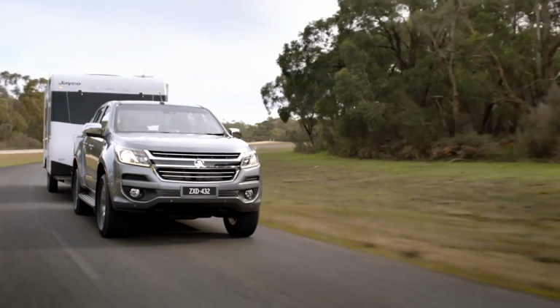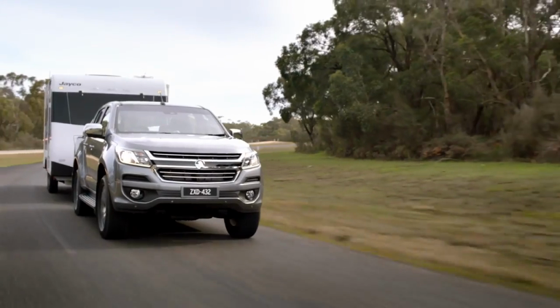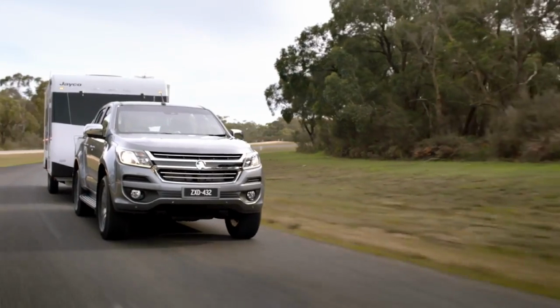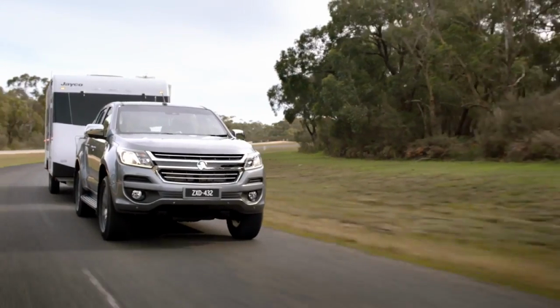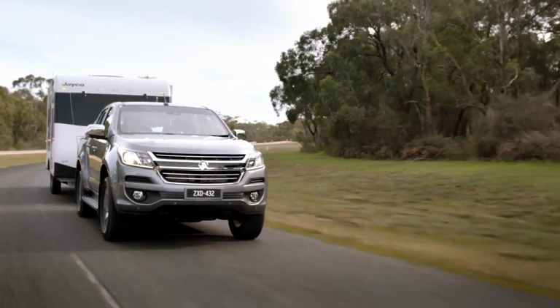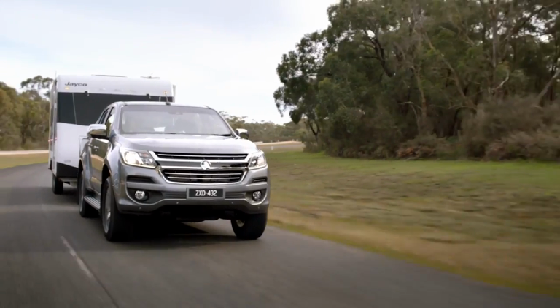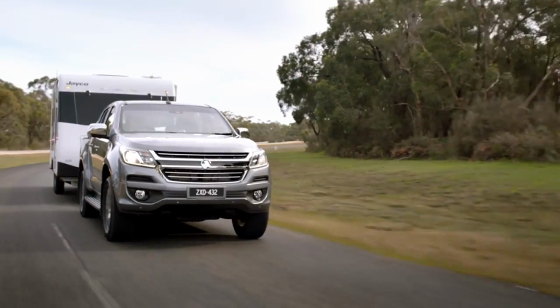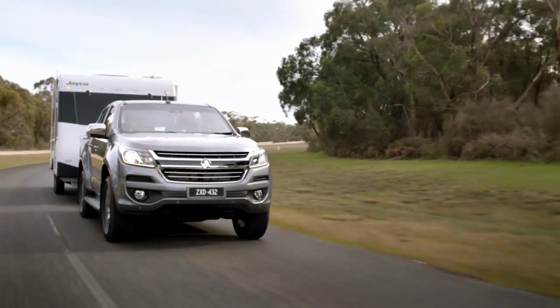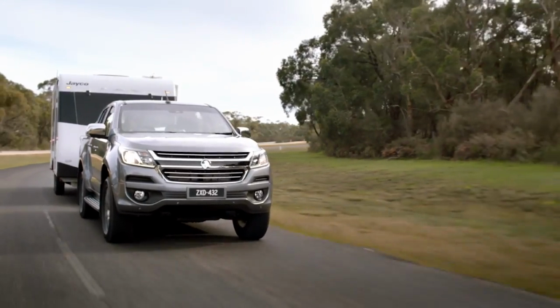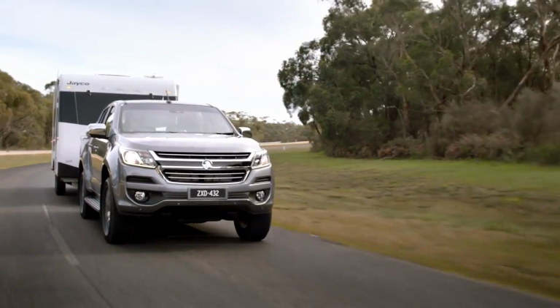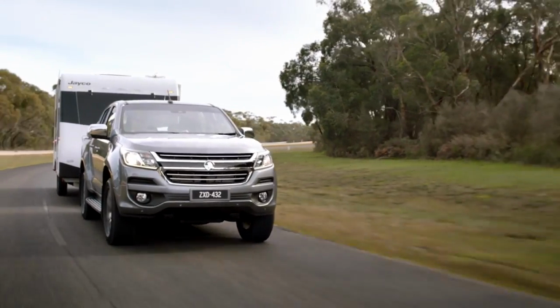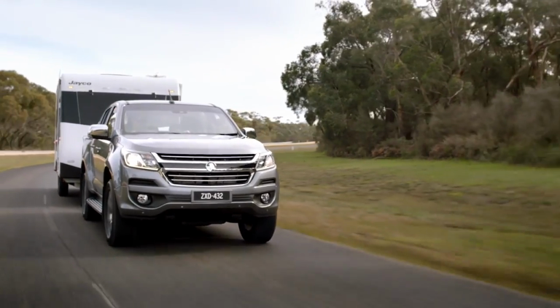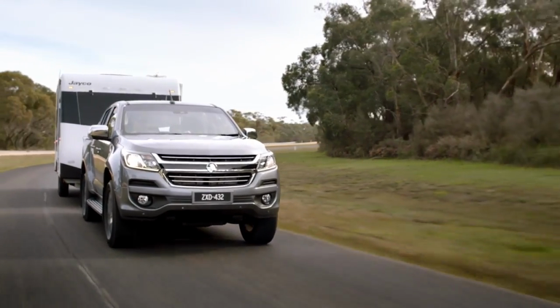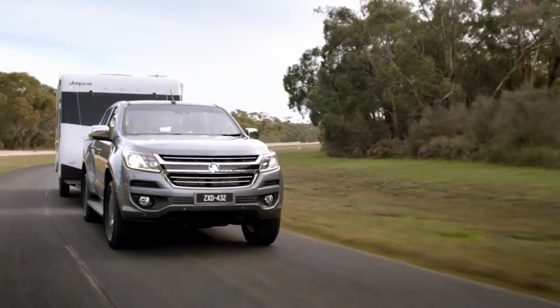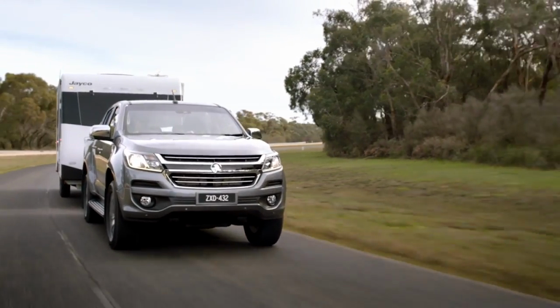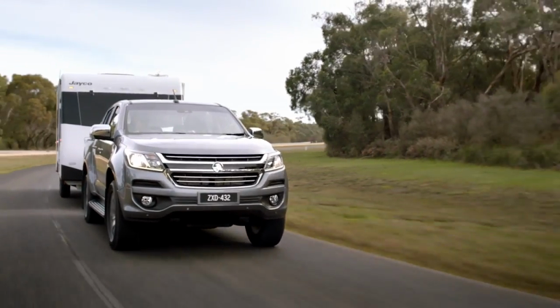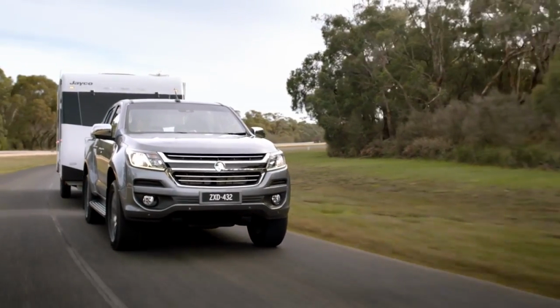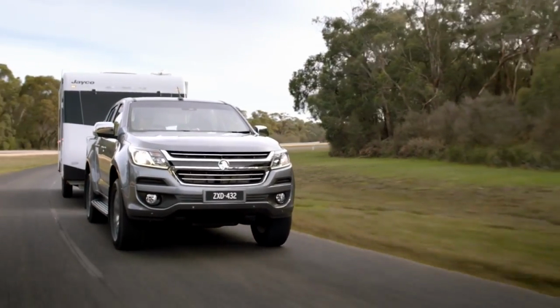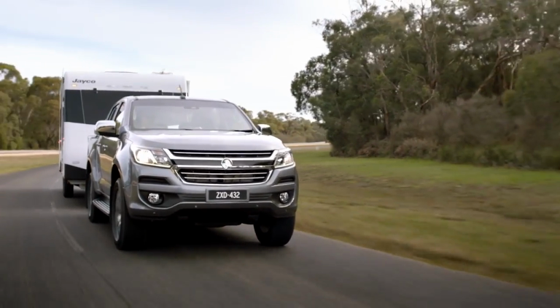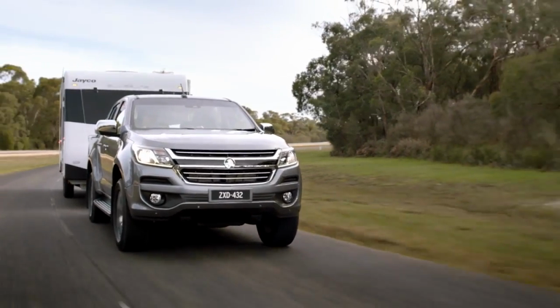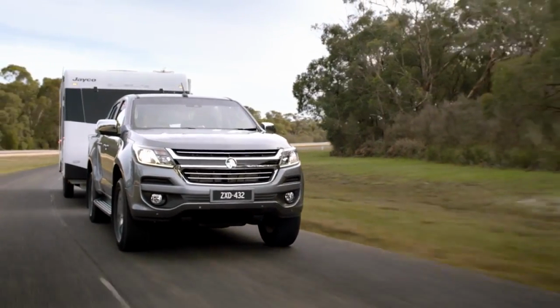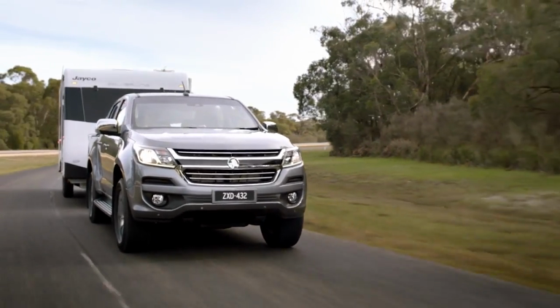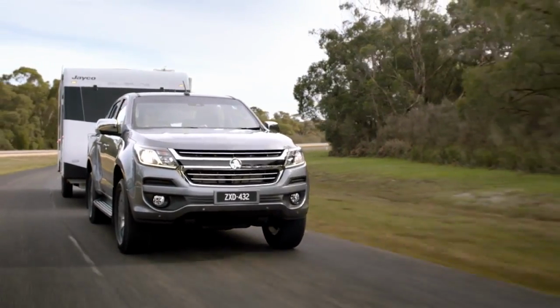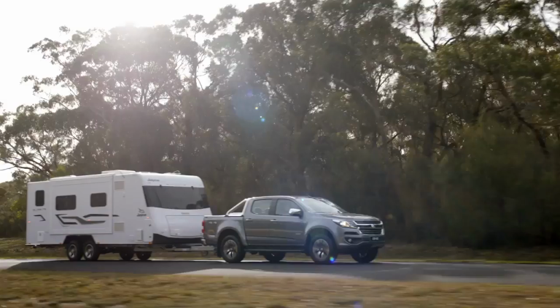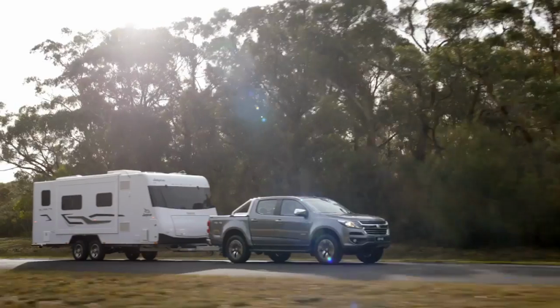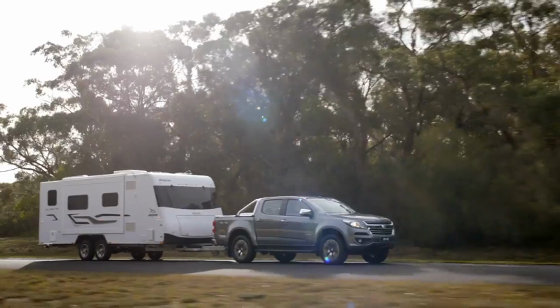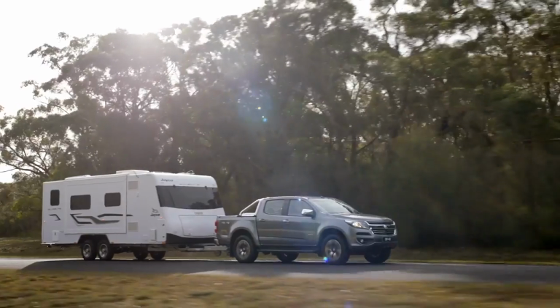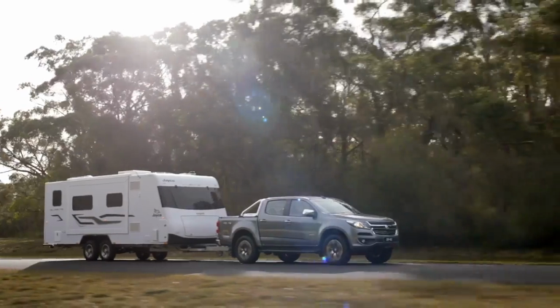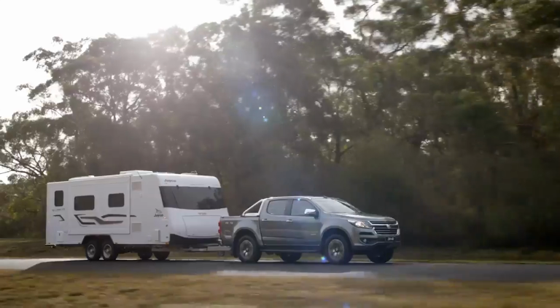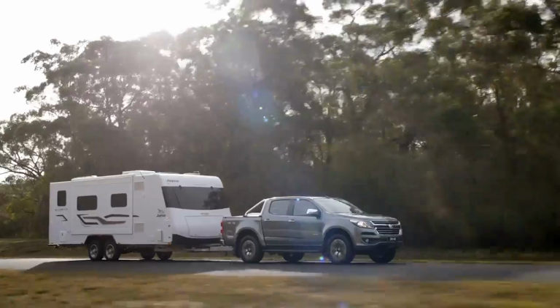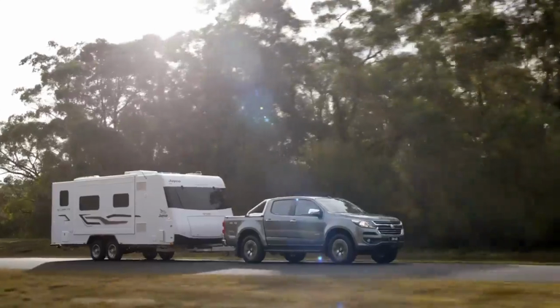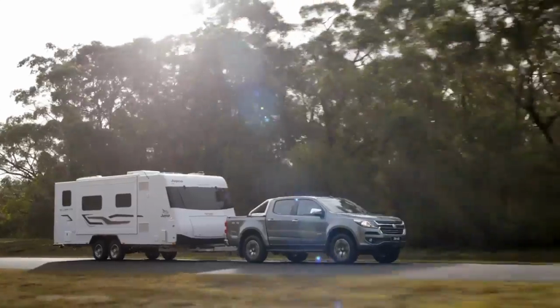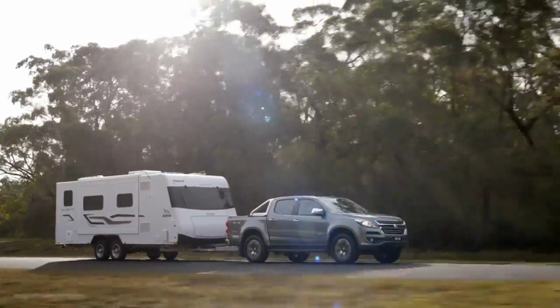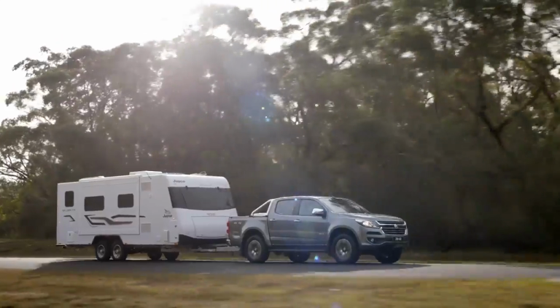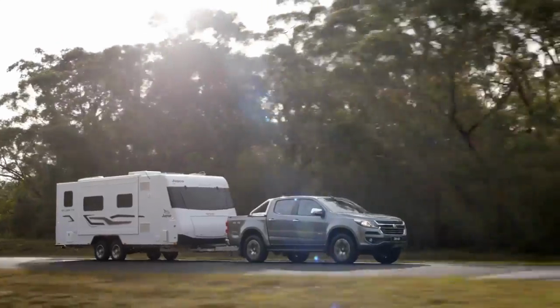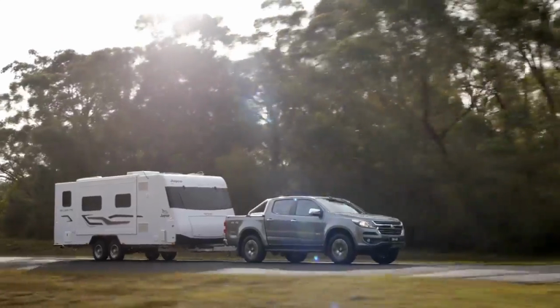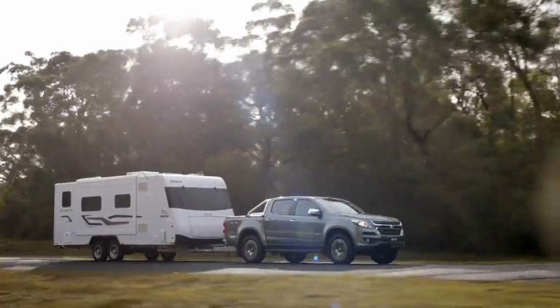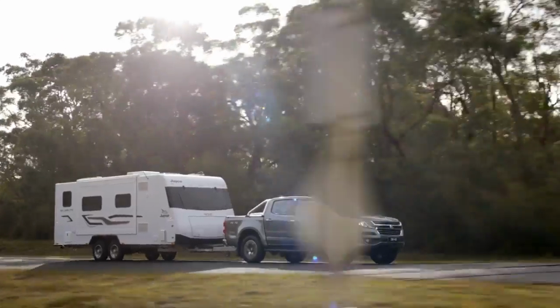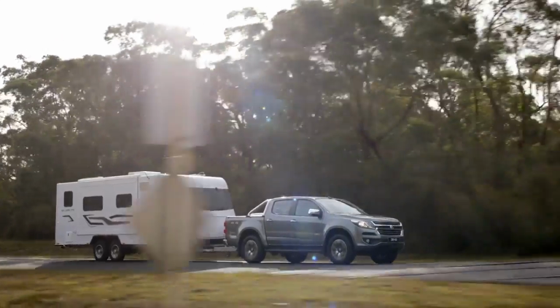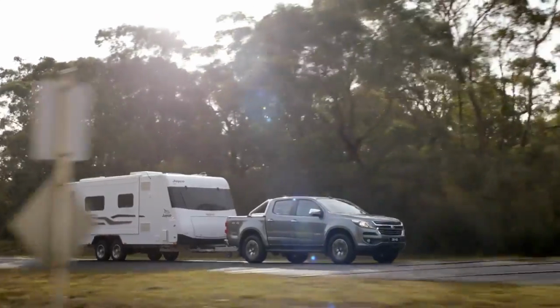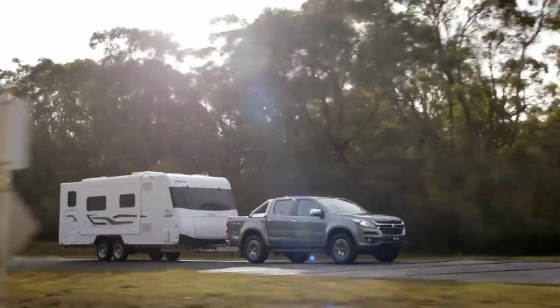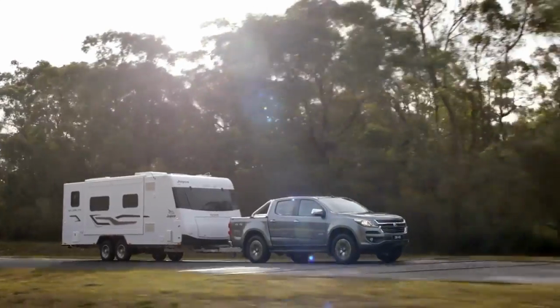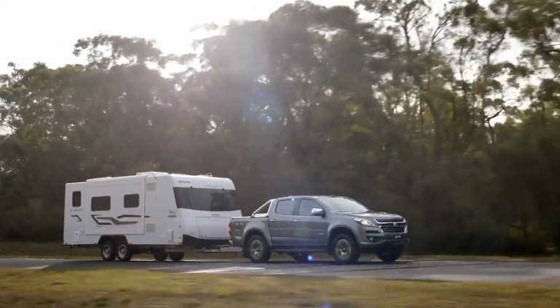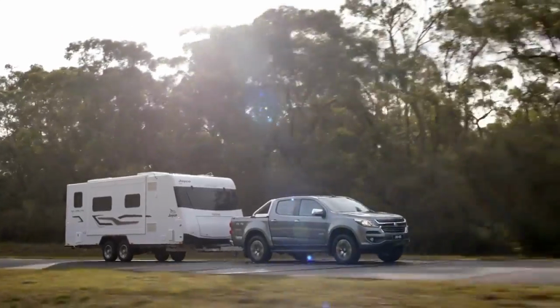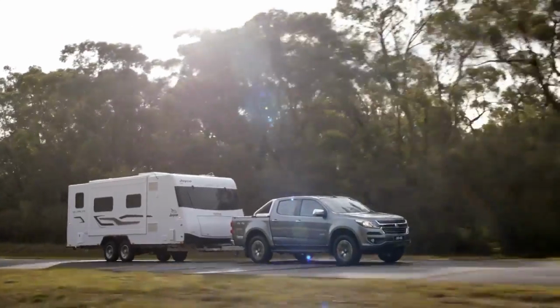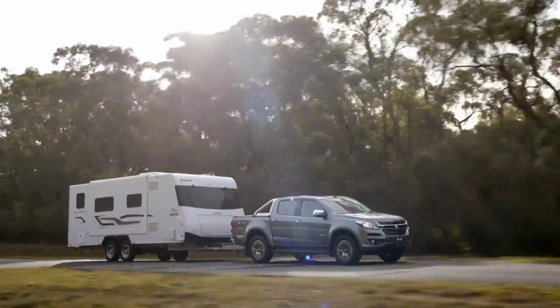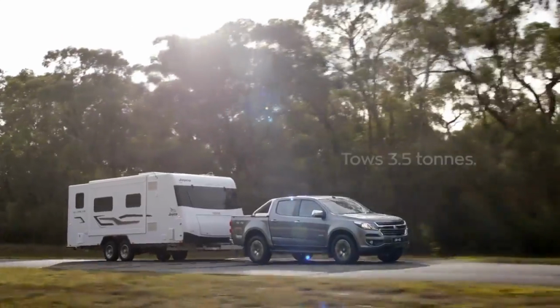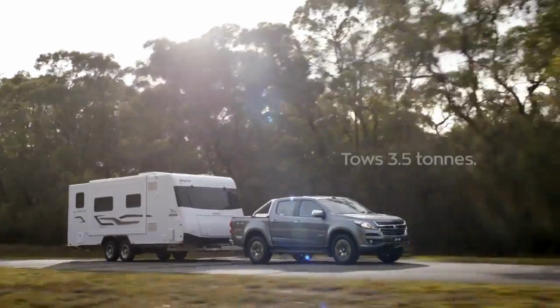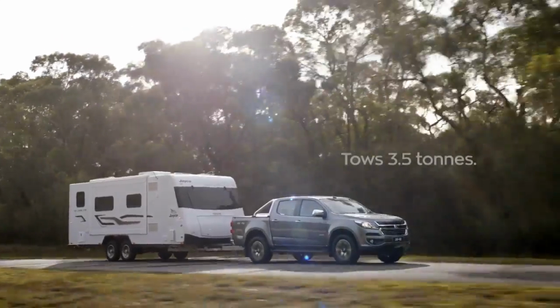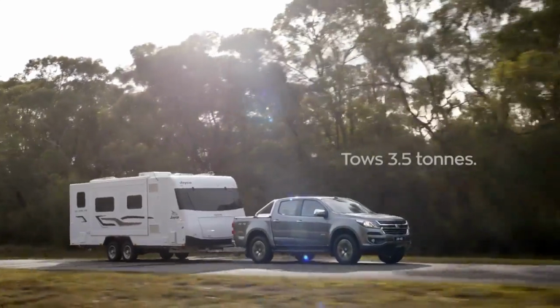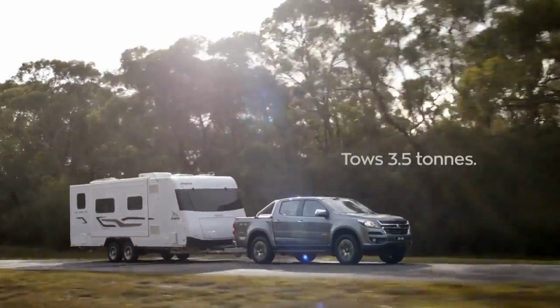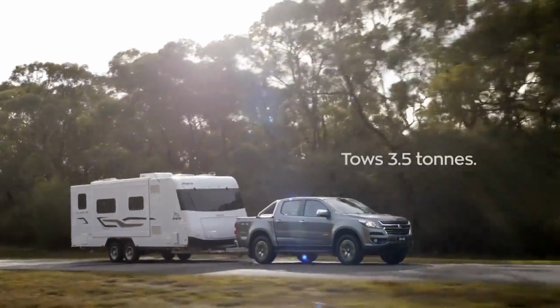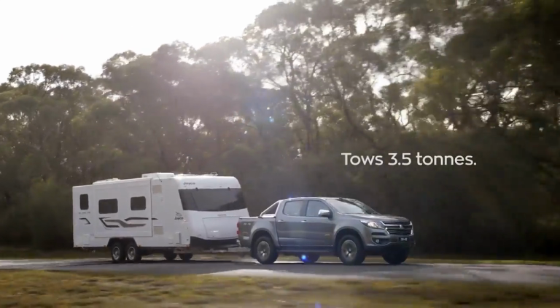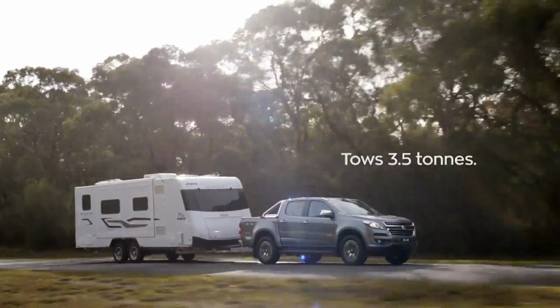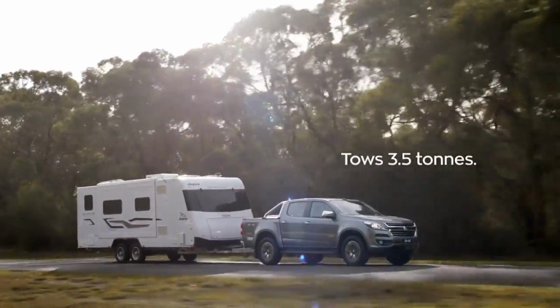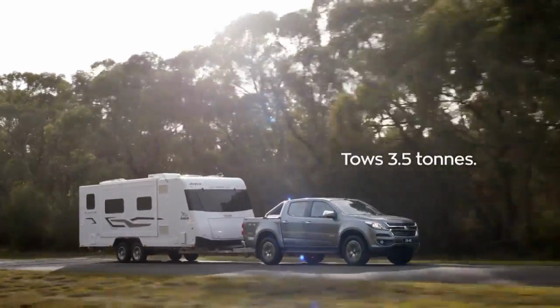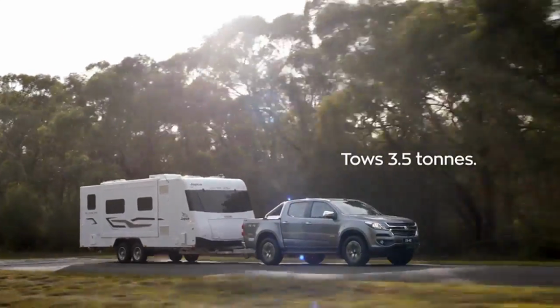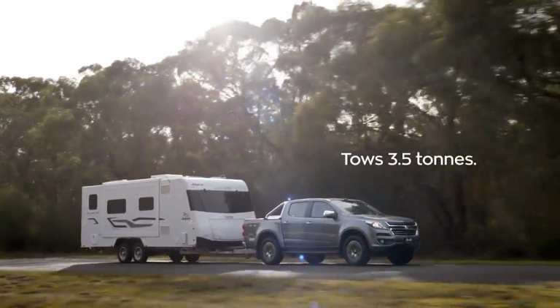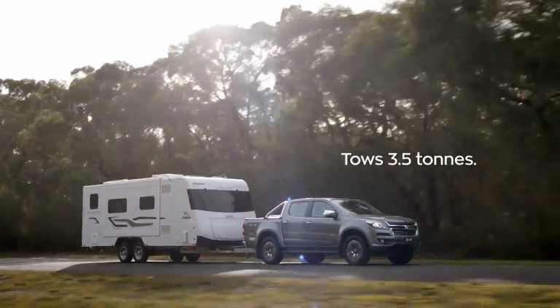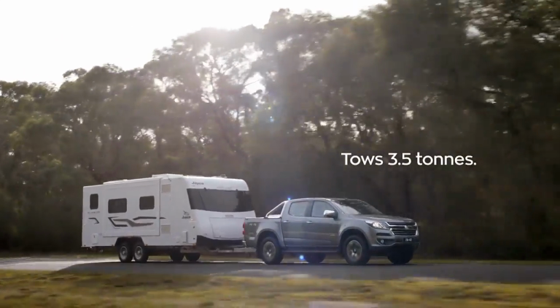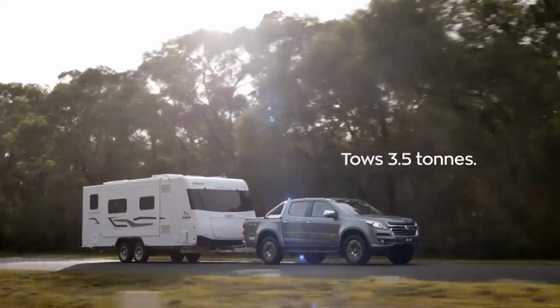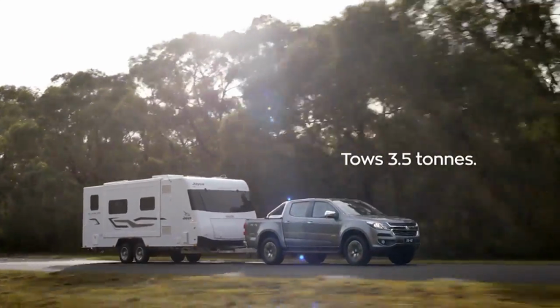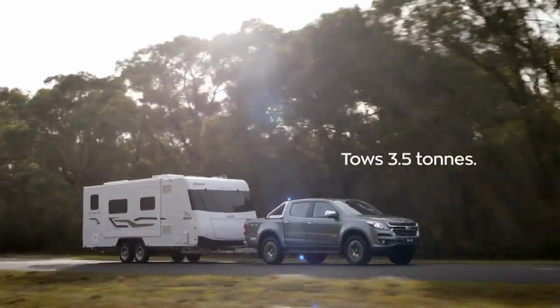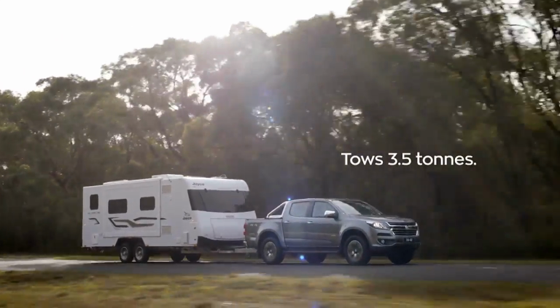Whichever way you put it, the New Holden Colorado has a tonne of towing power. Well, three and a half tonnes.